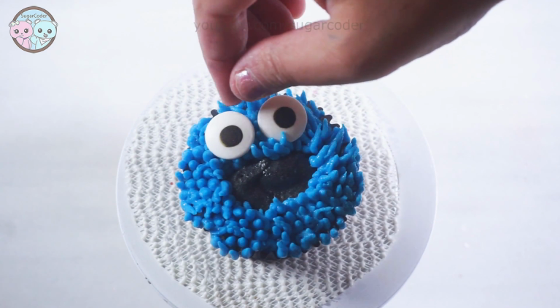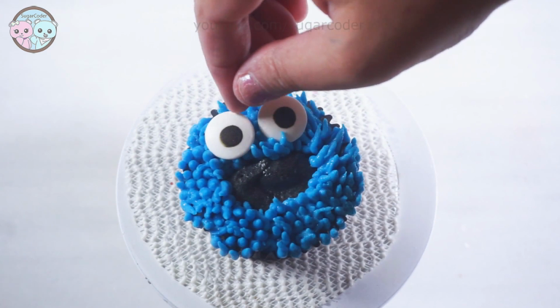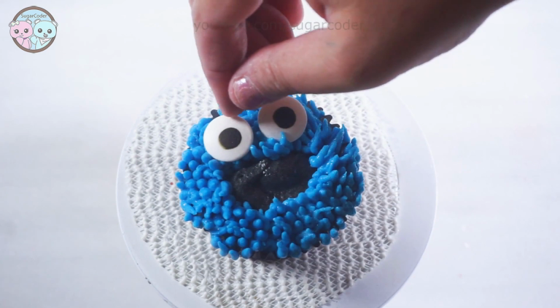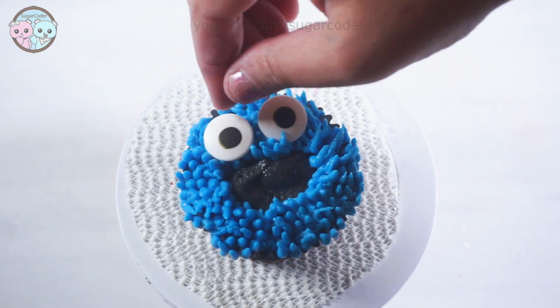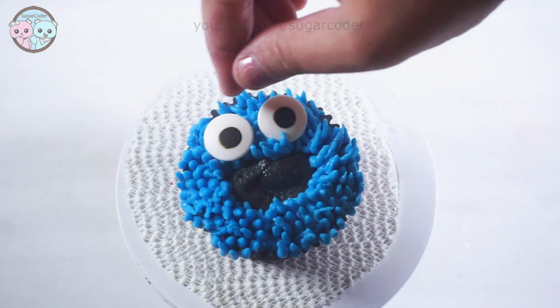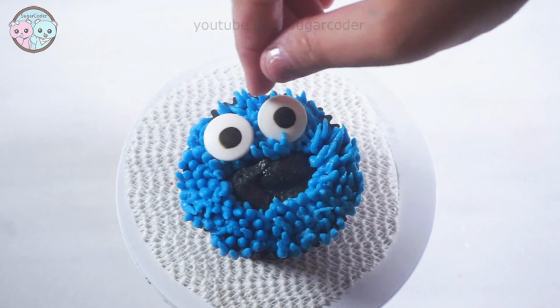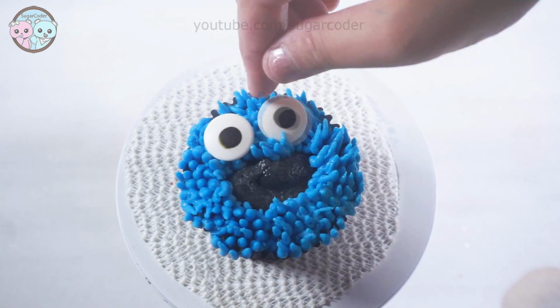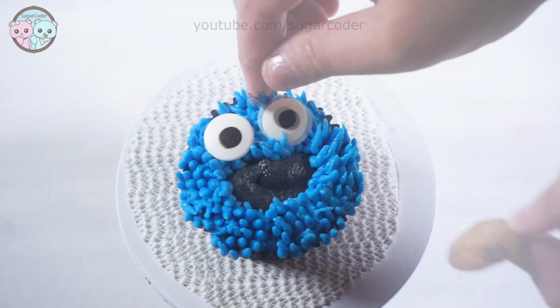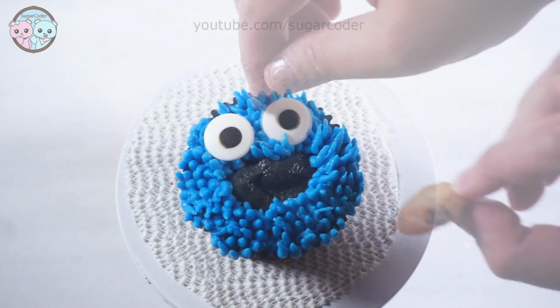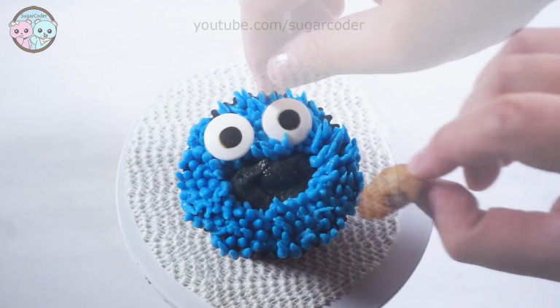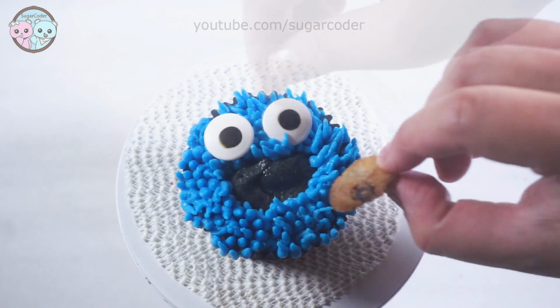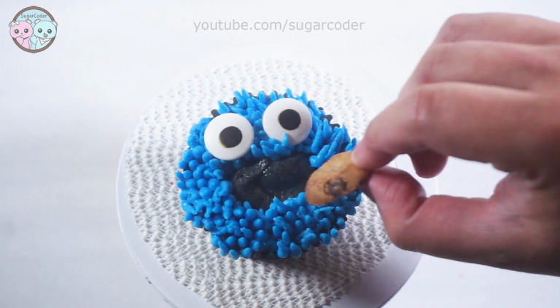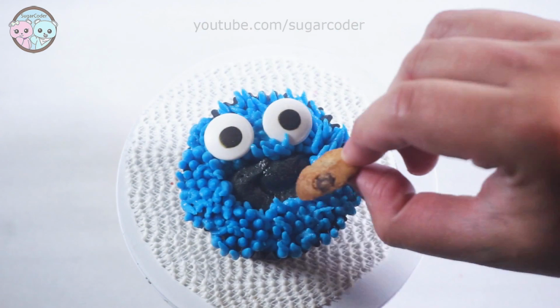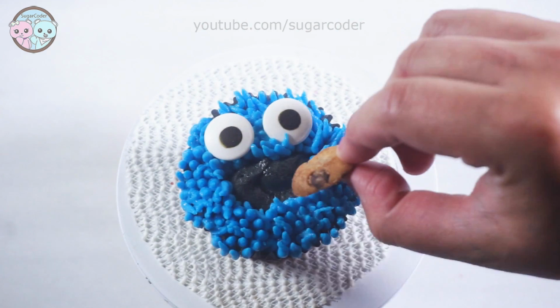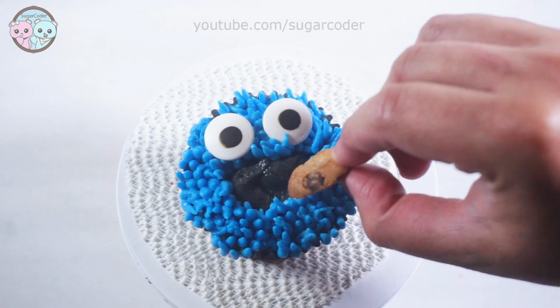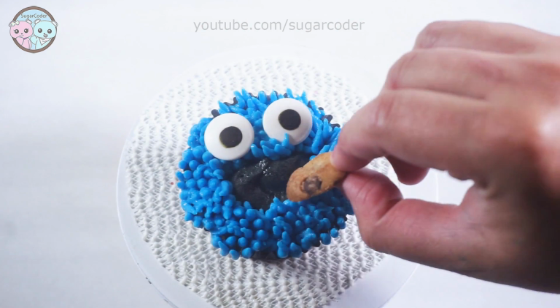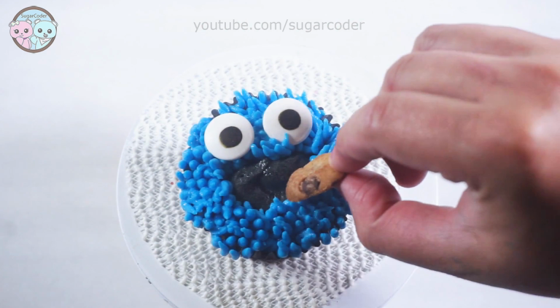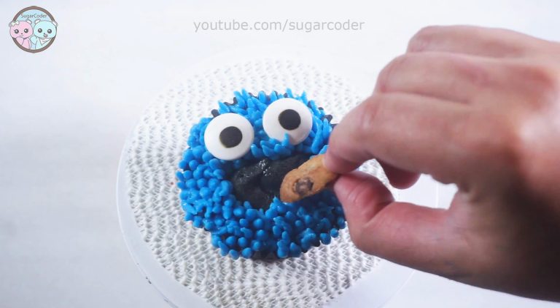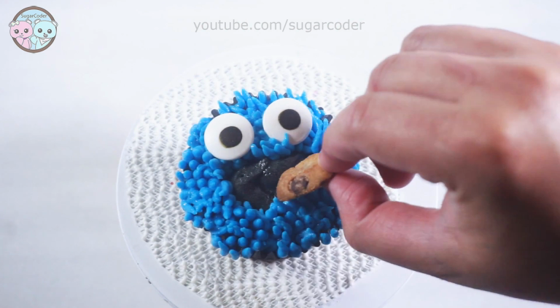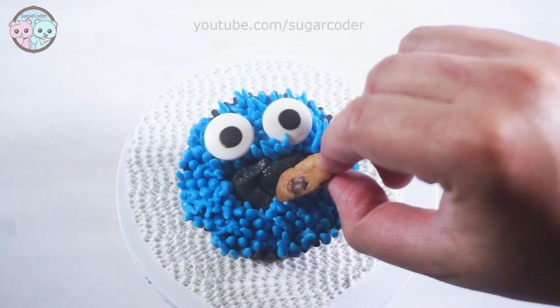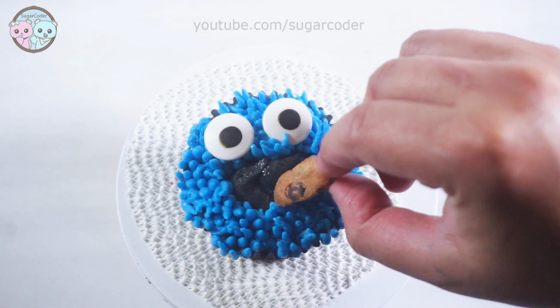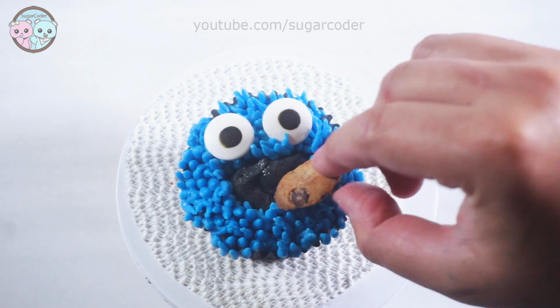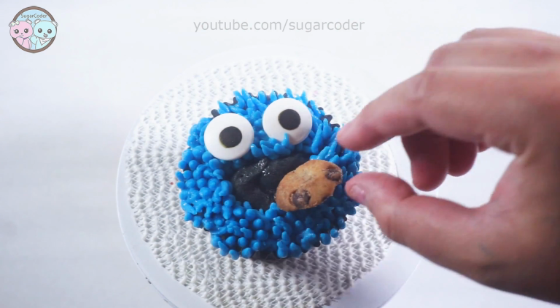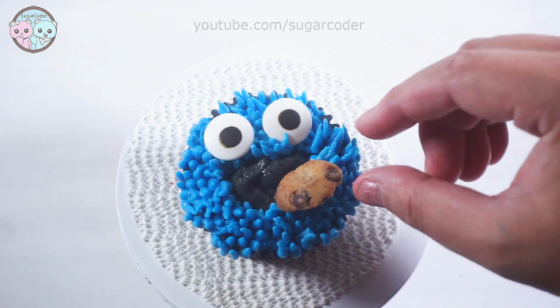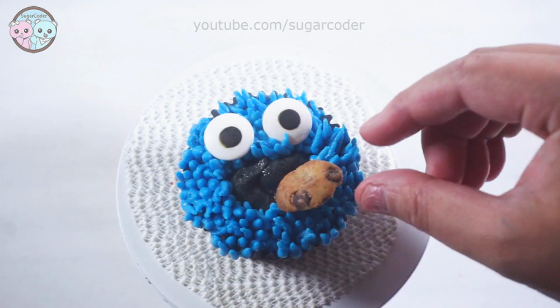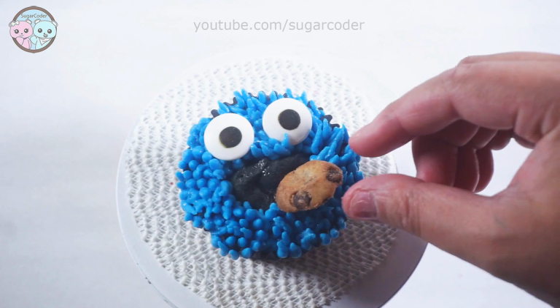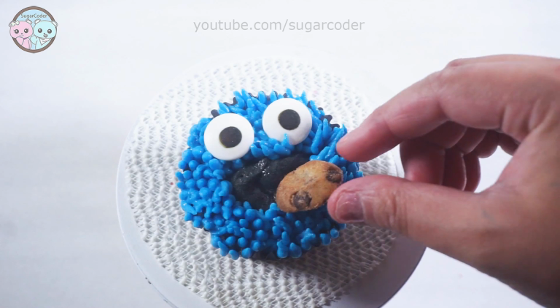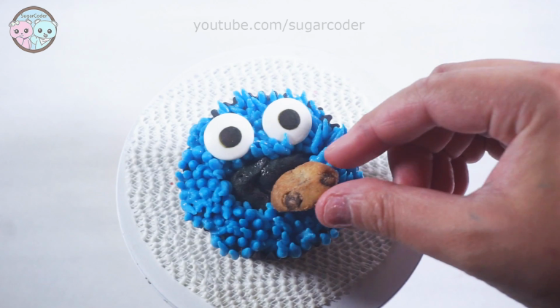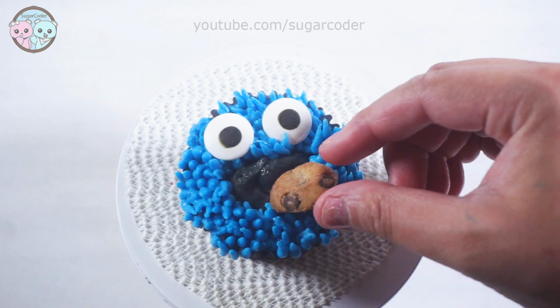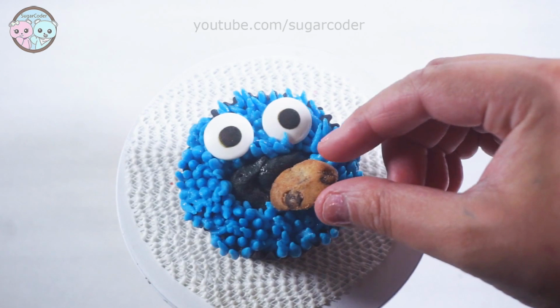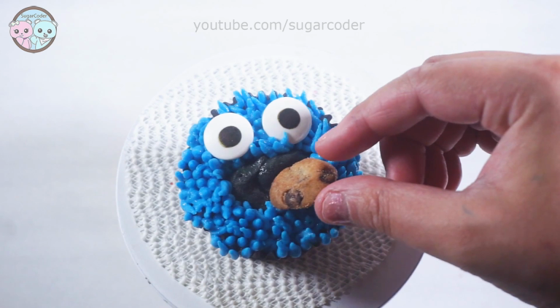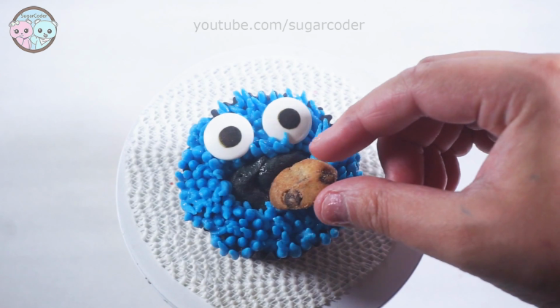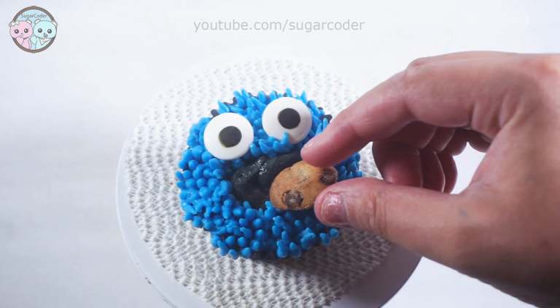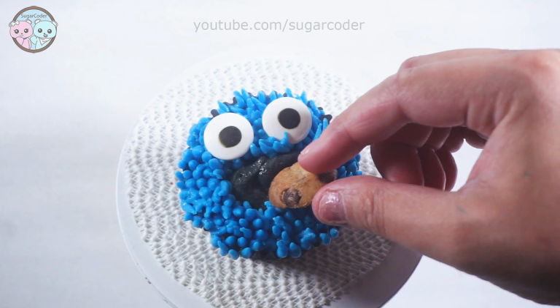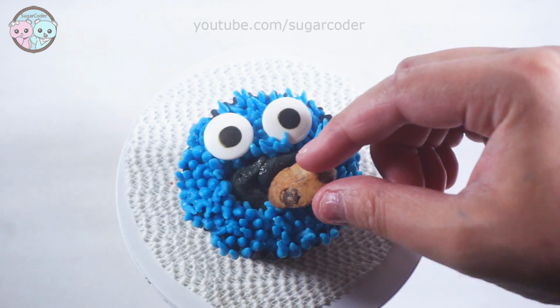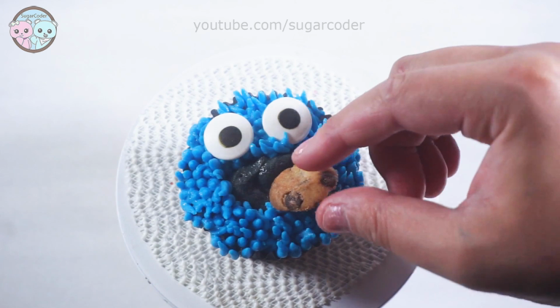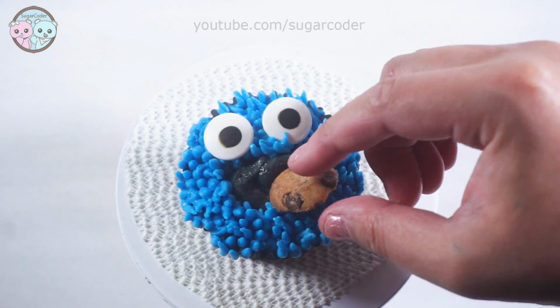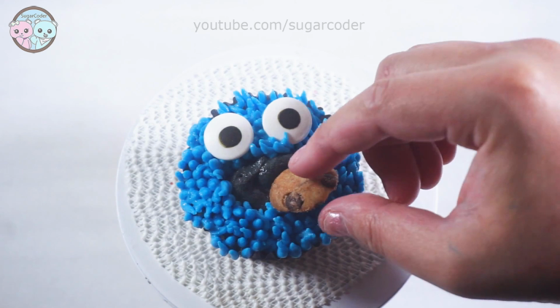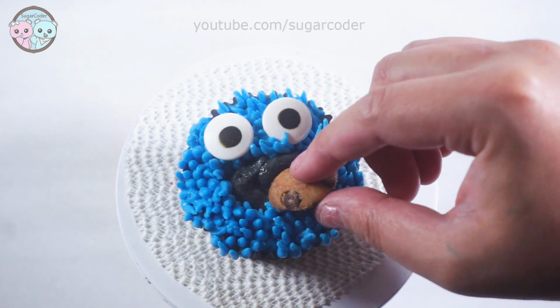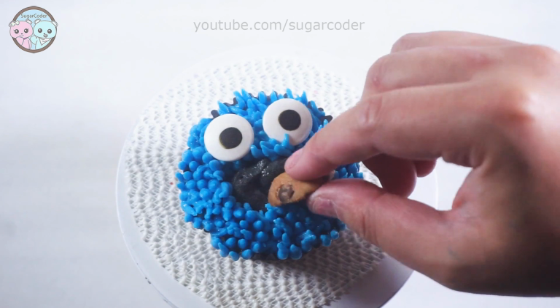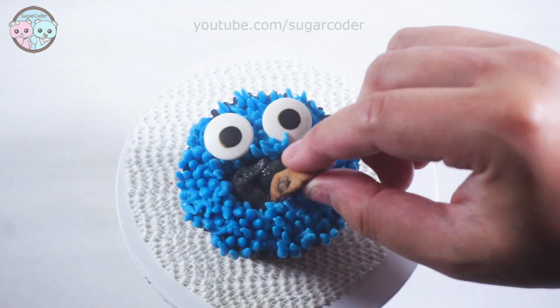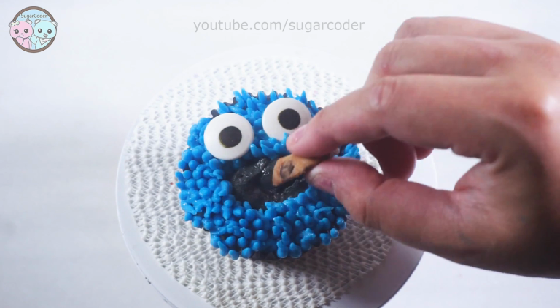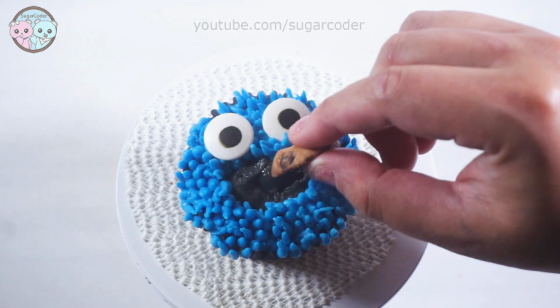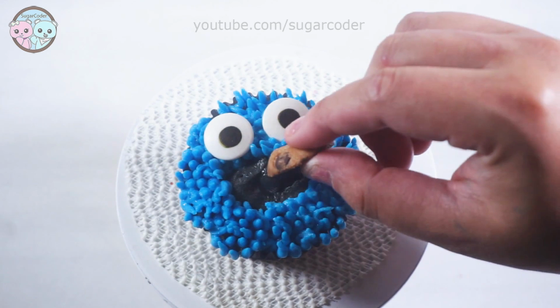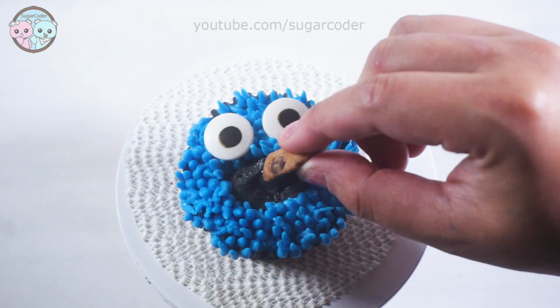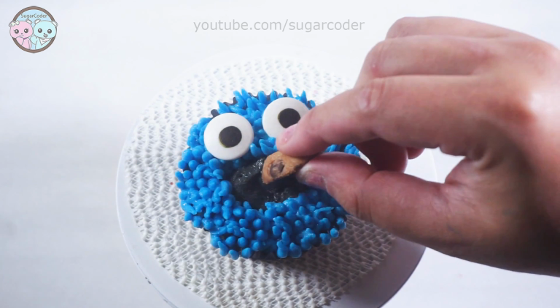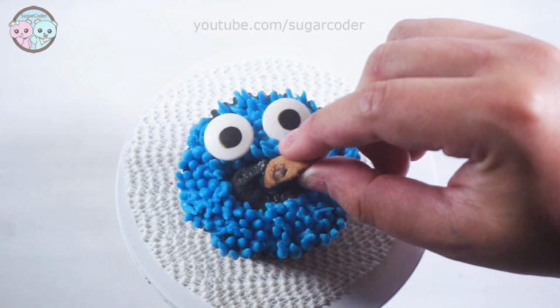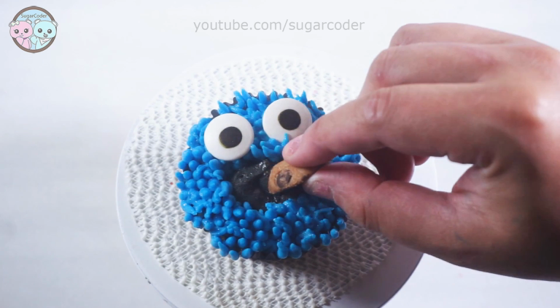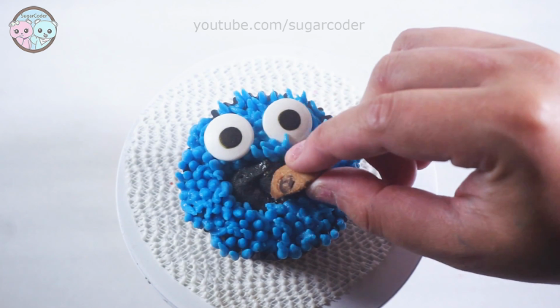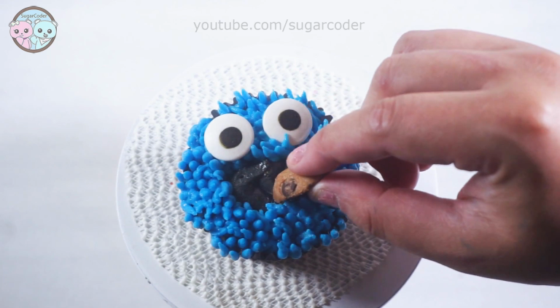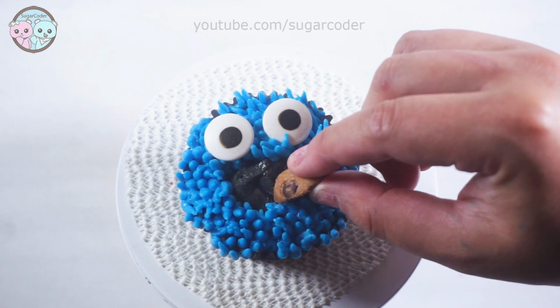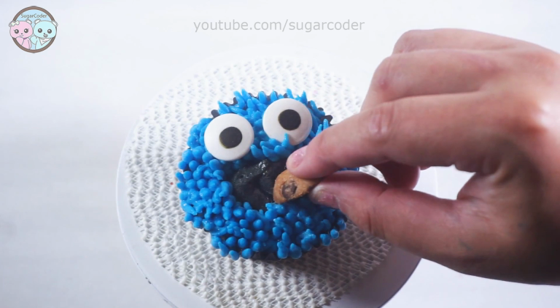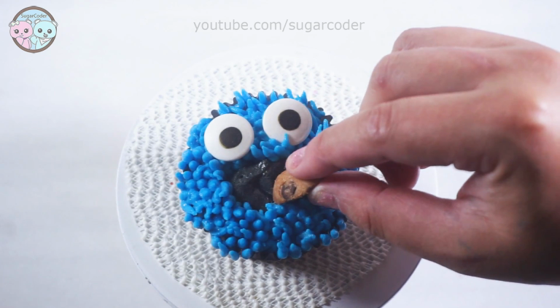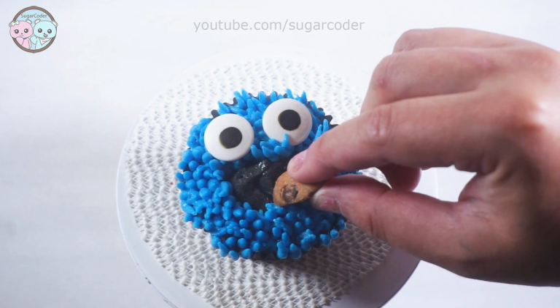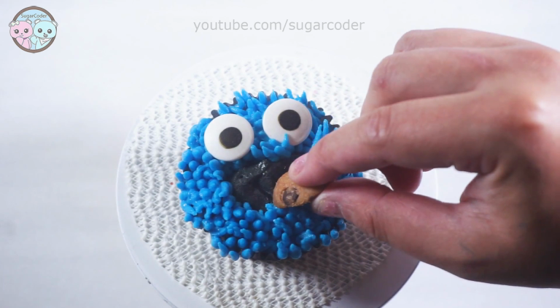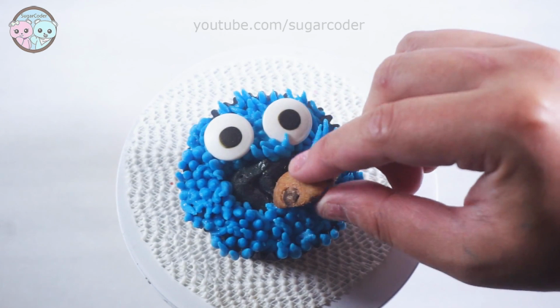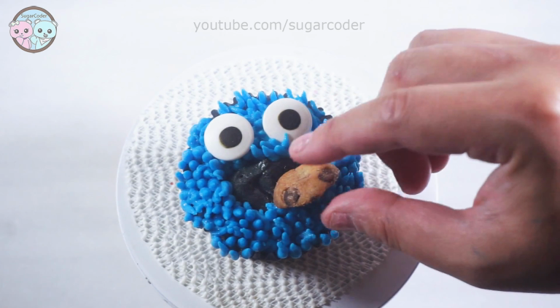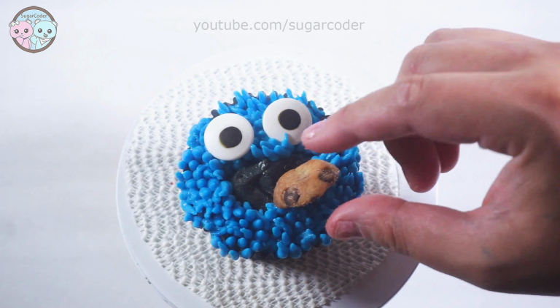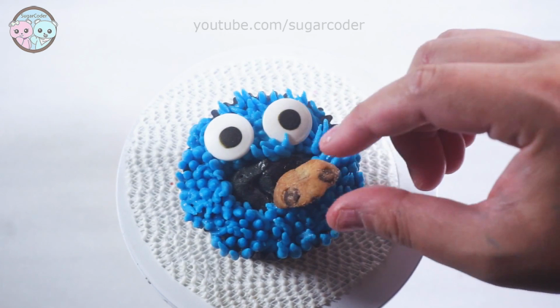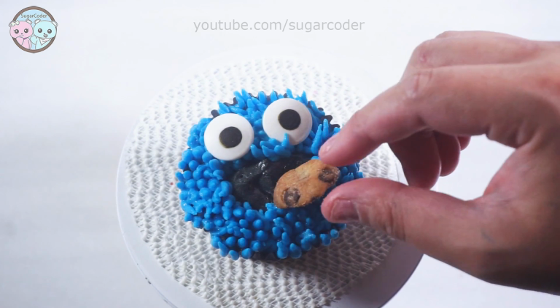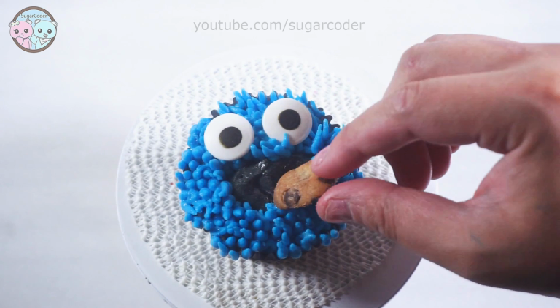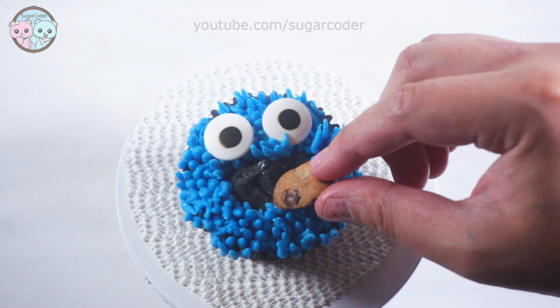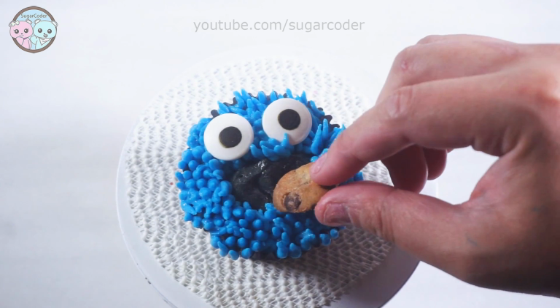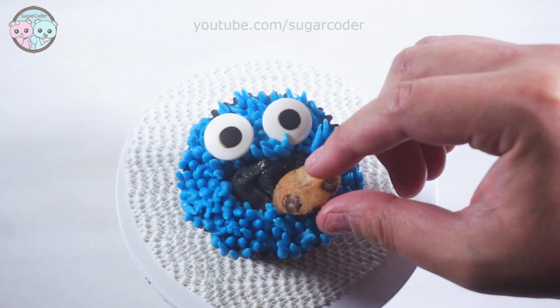So if you watched Sesame Street before, who is your favorite Sesame Street character? Let me know in the comments.